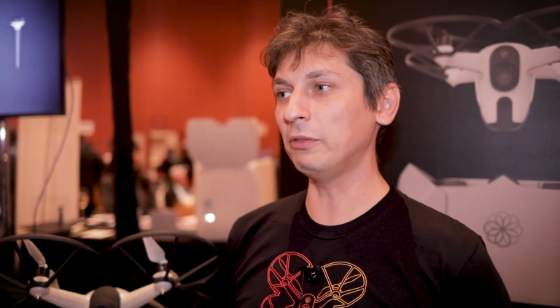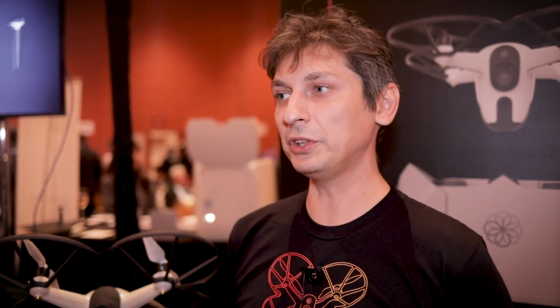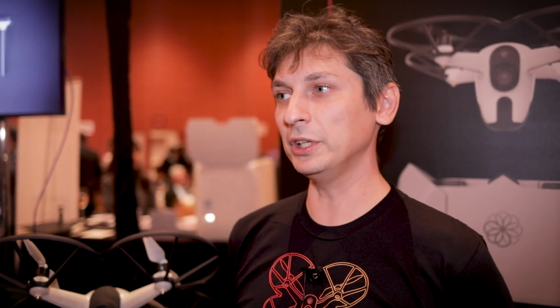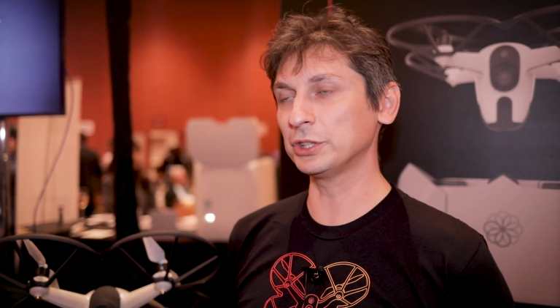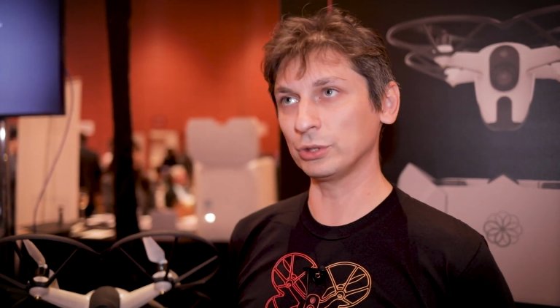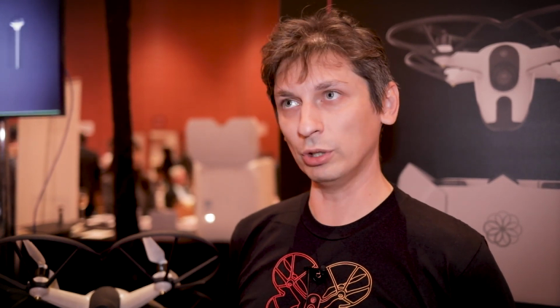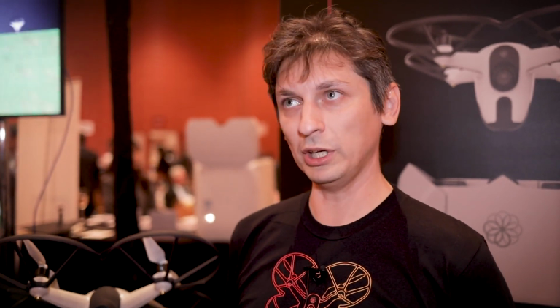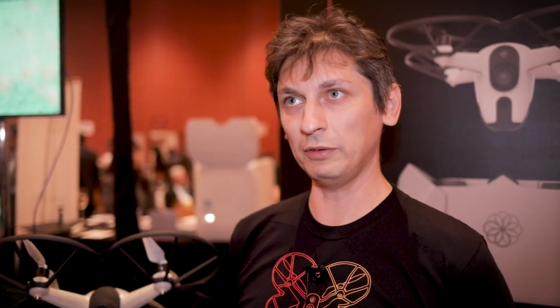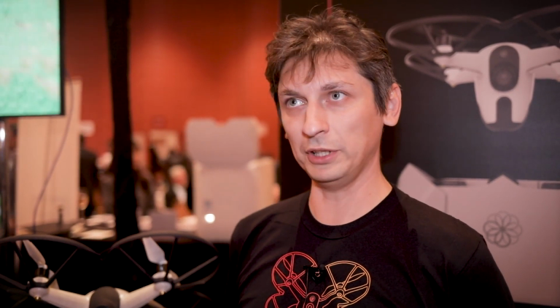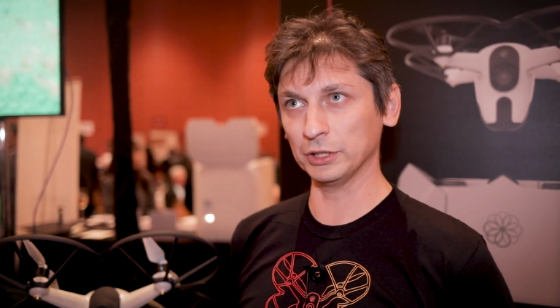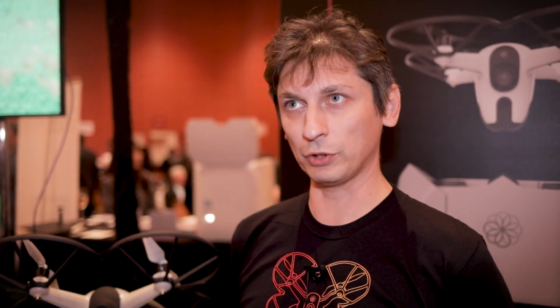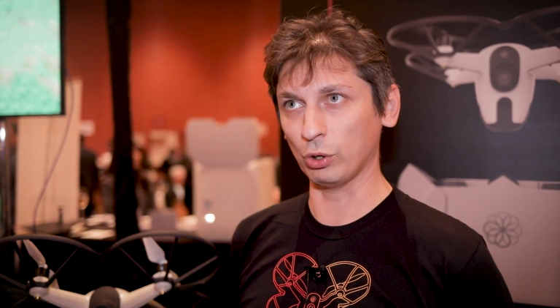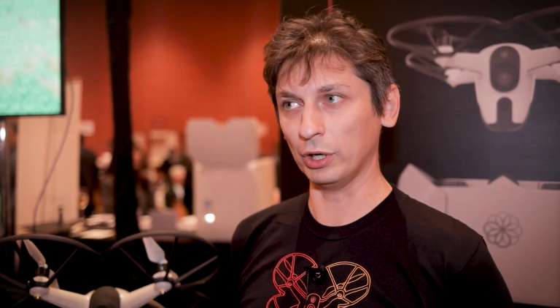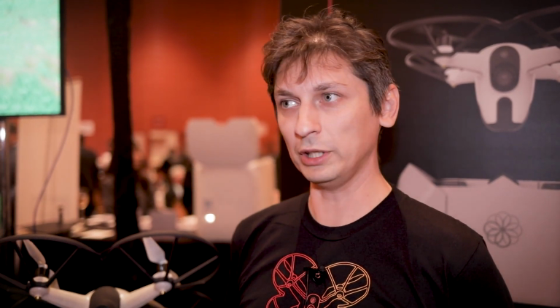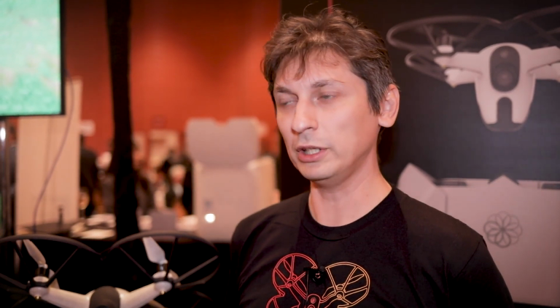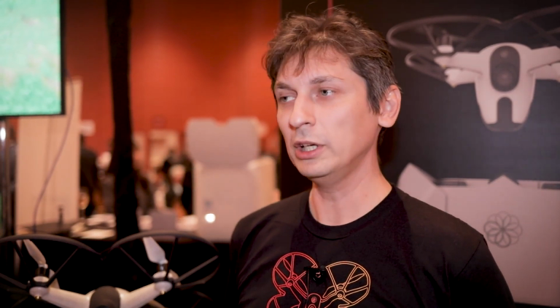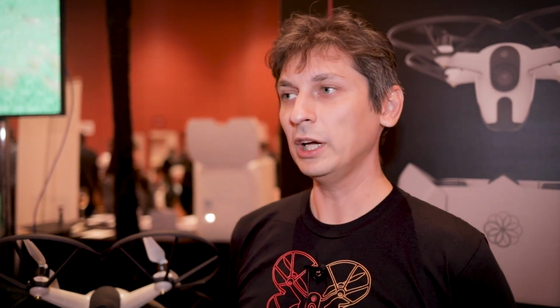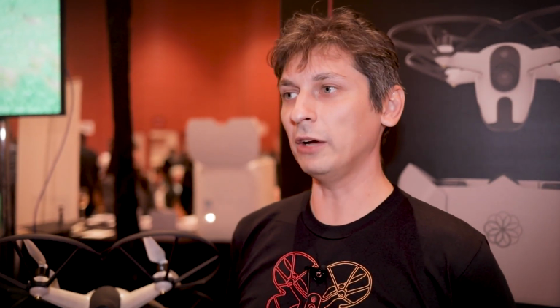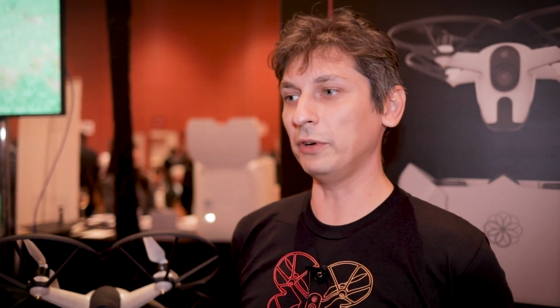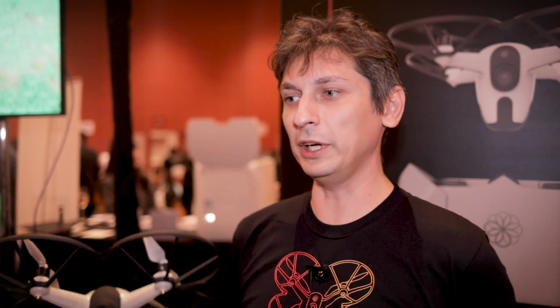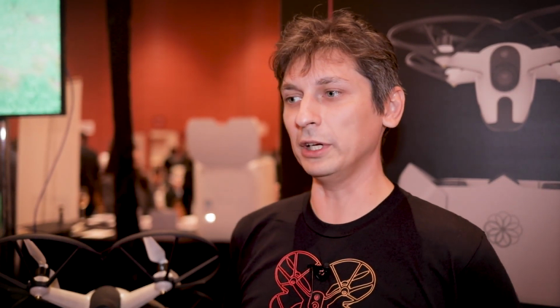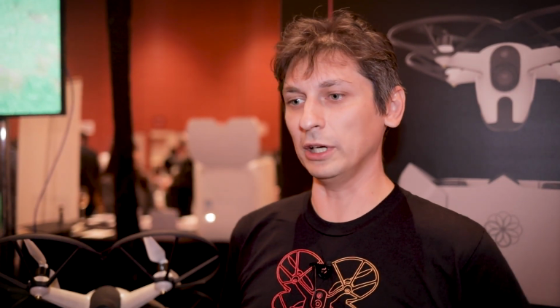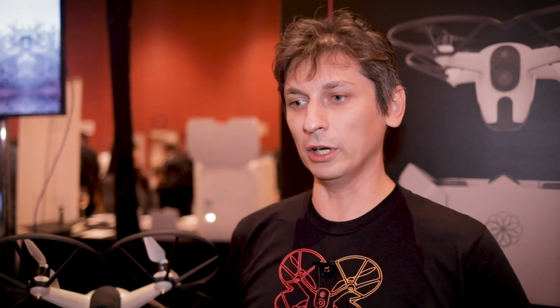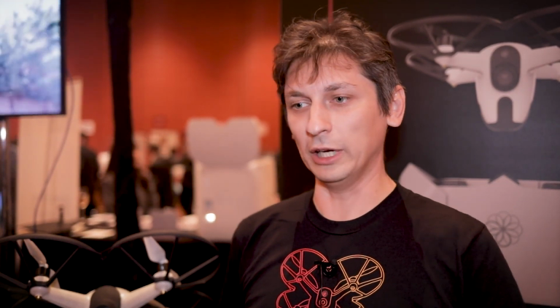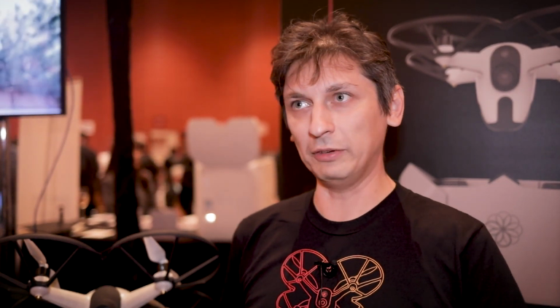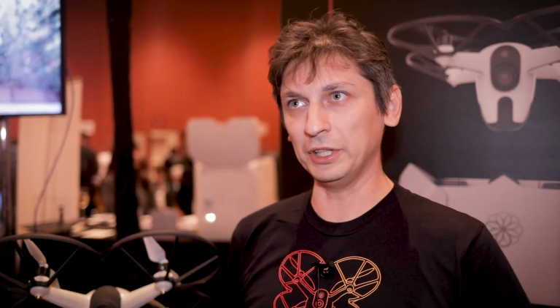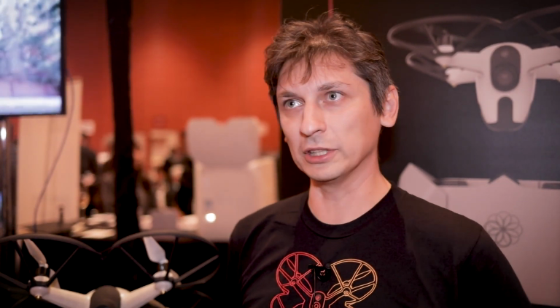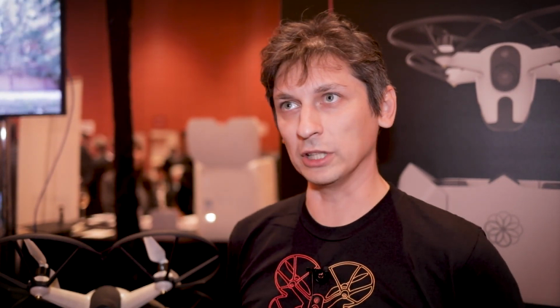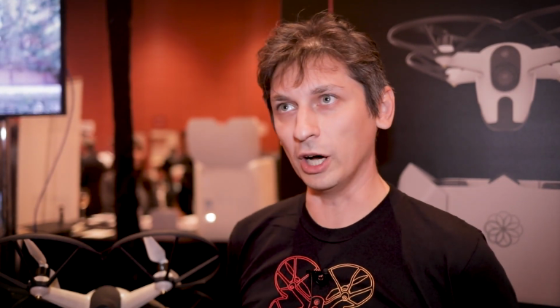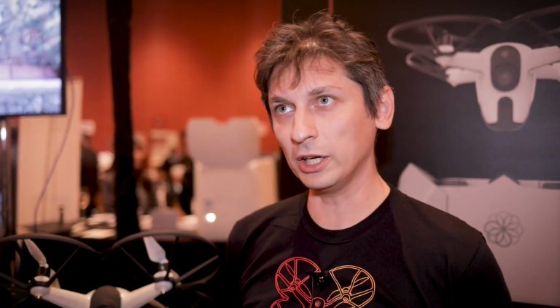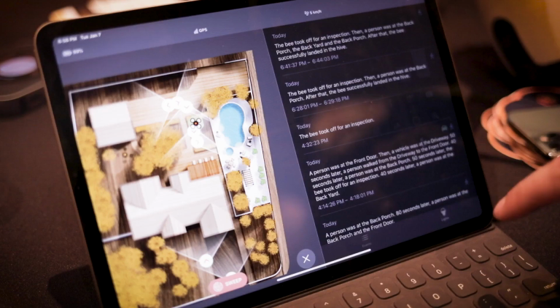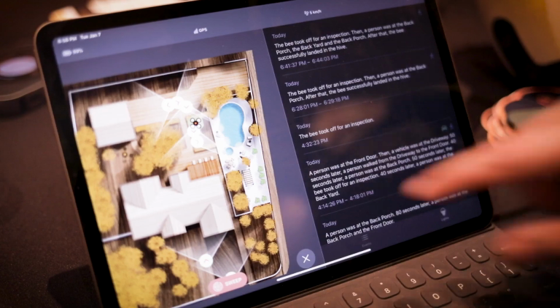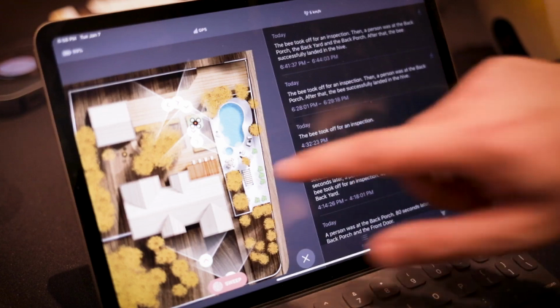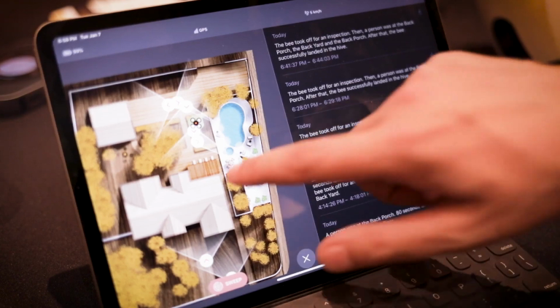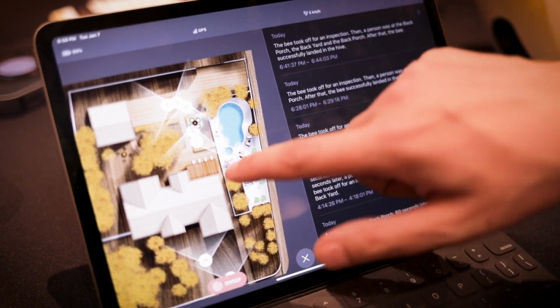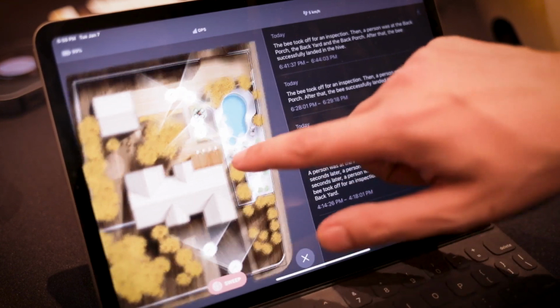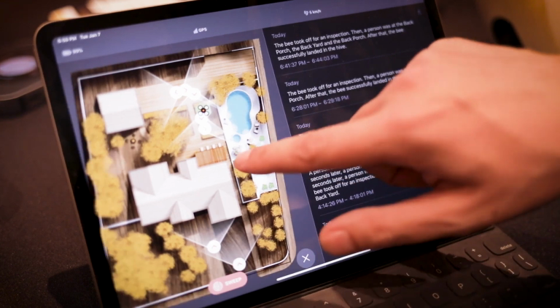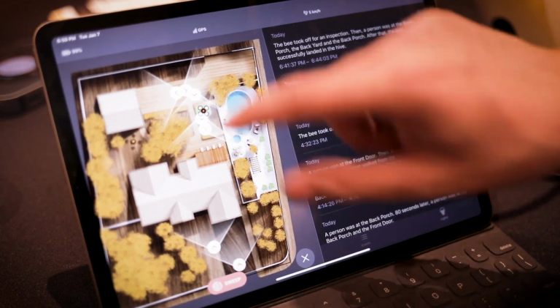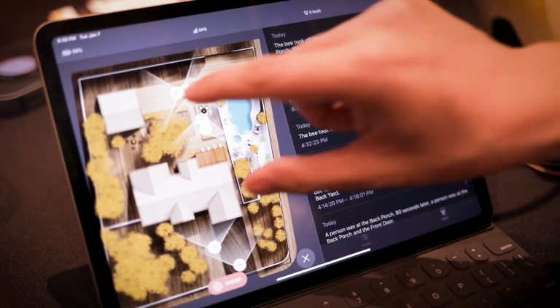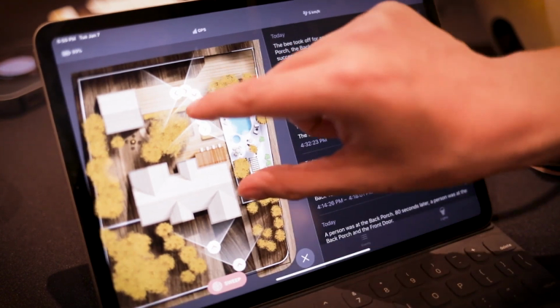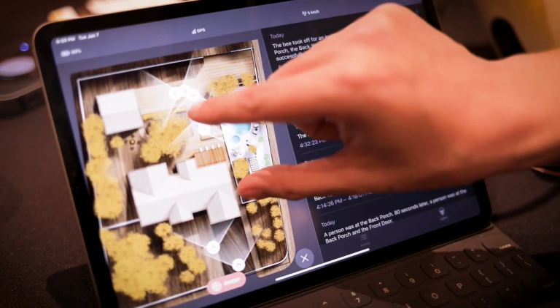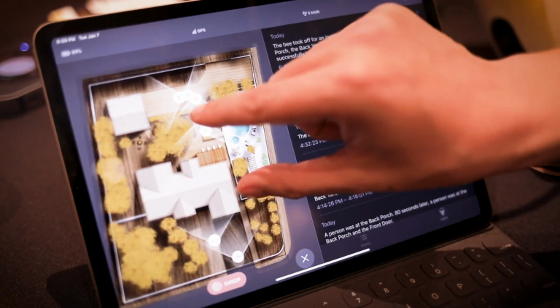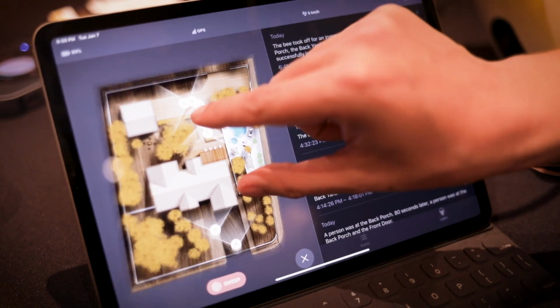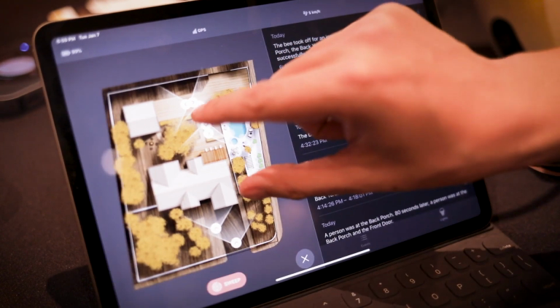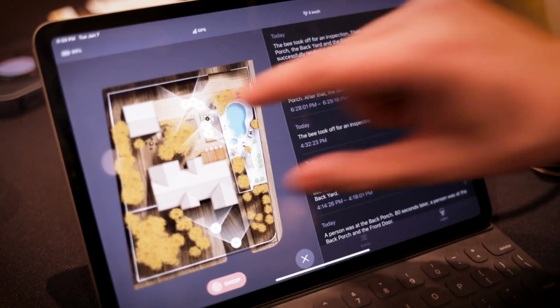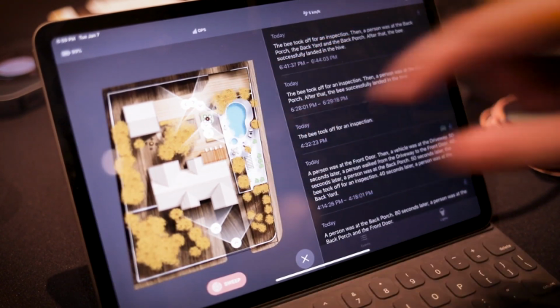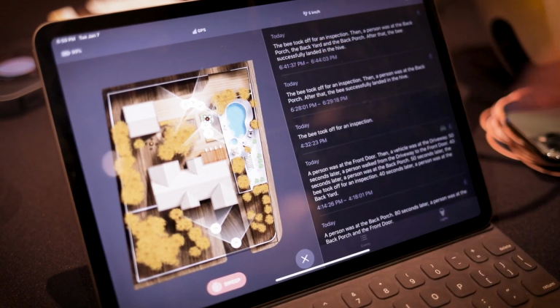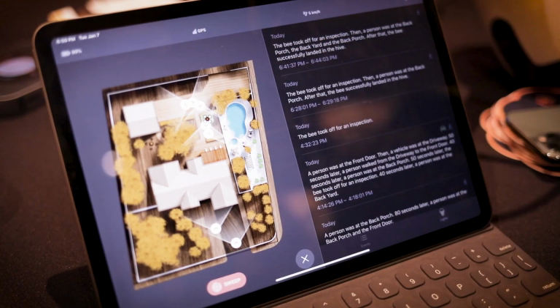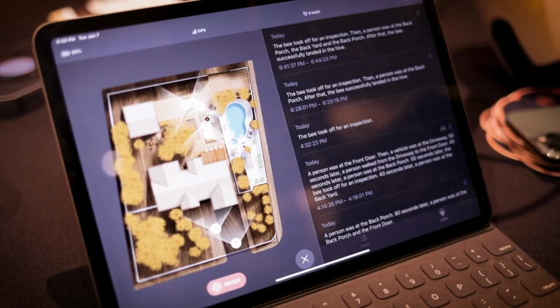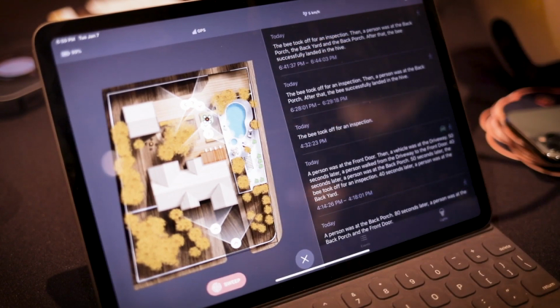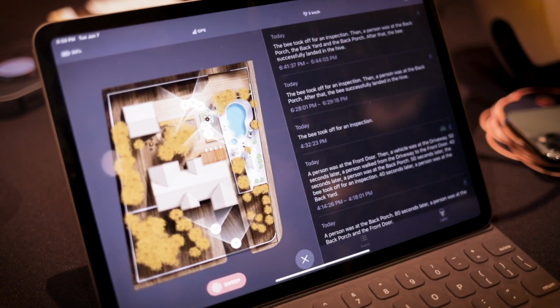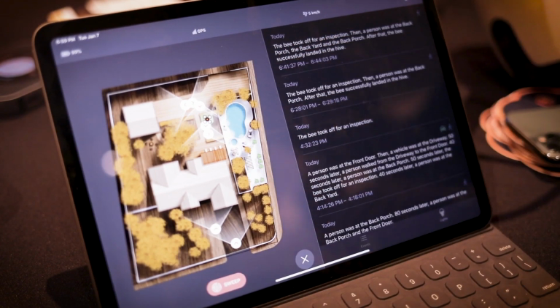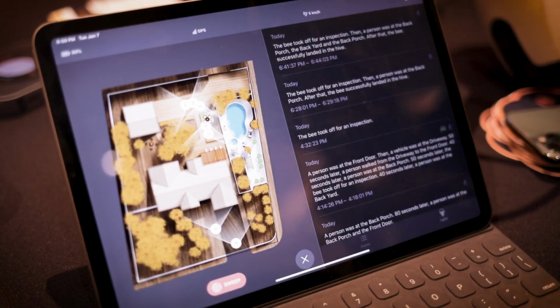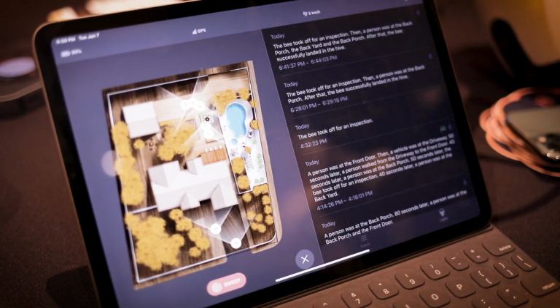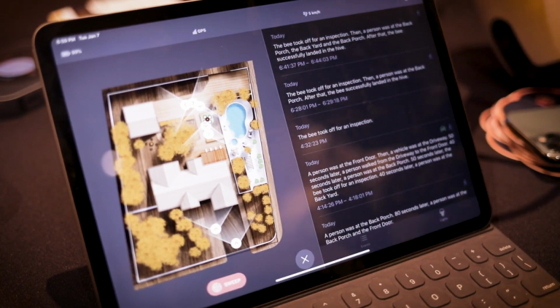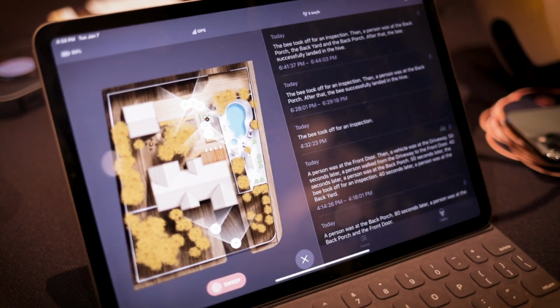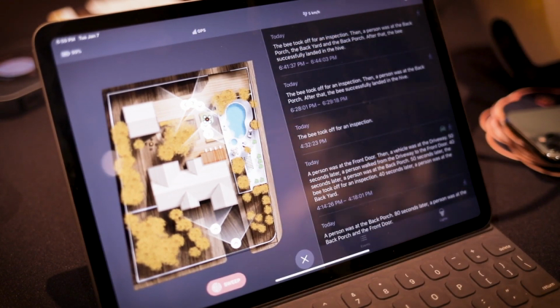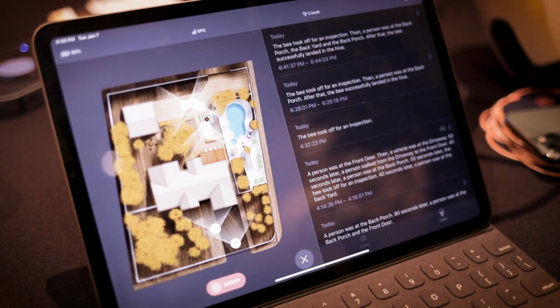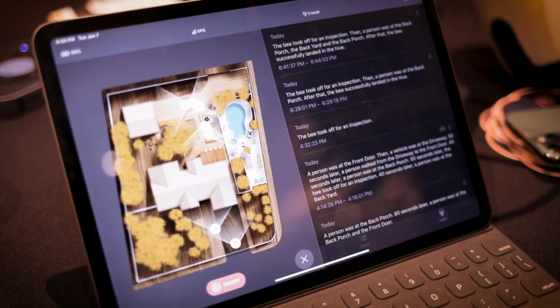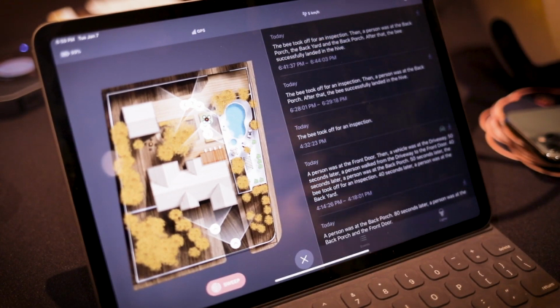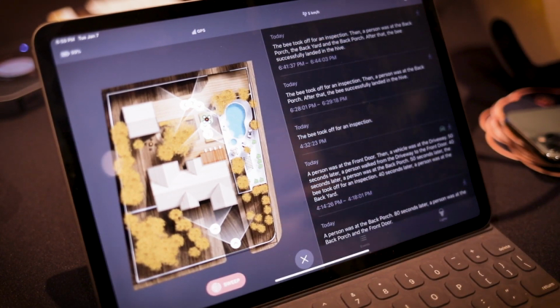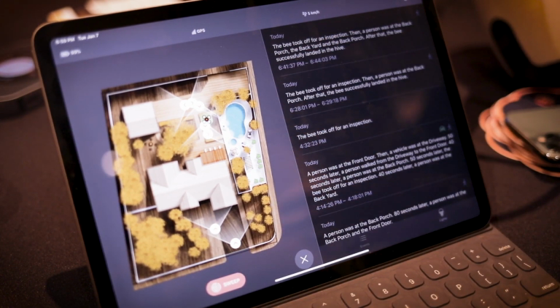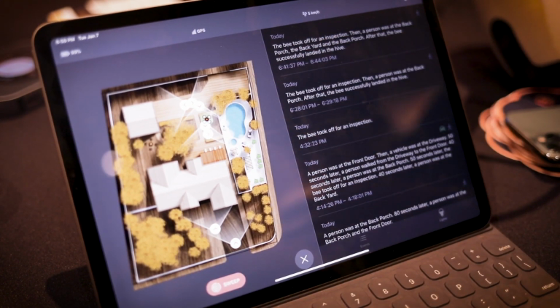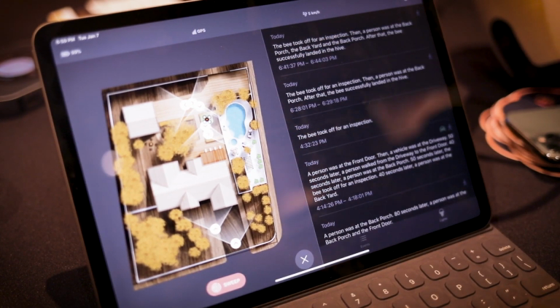Everything is stored, everything is recorded, everything is logged. And if you wanted to generate a report to share with the police or somebody, you just push one button.